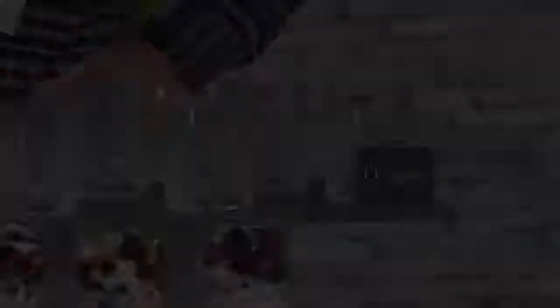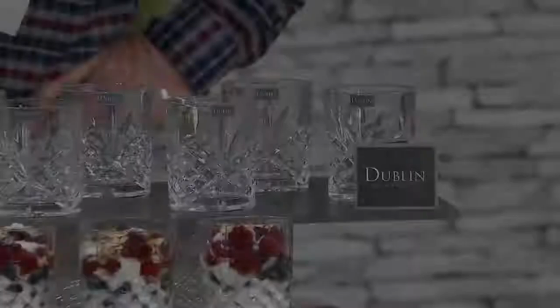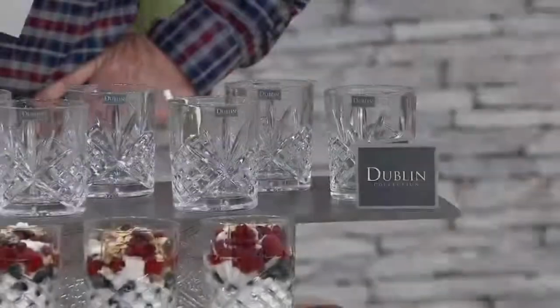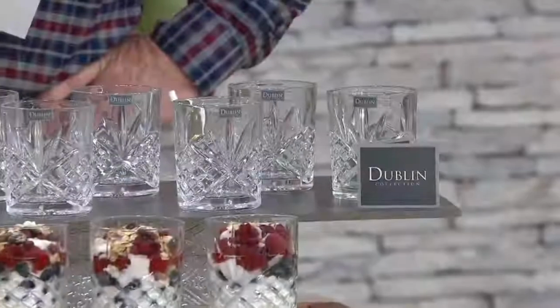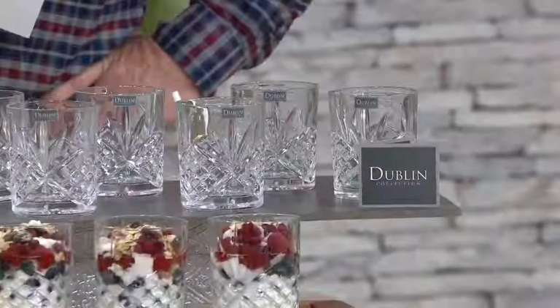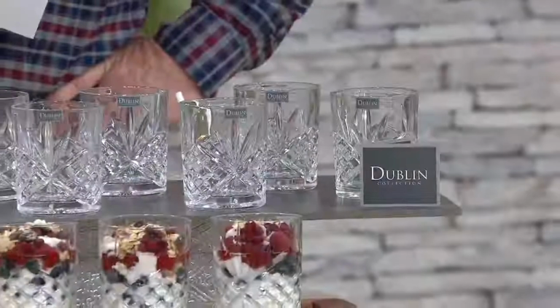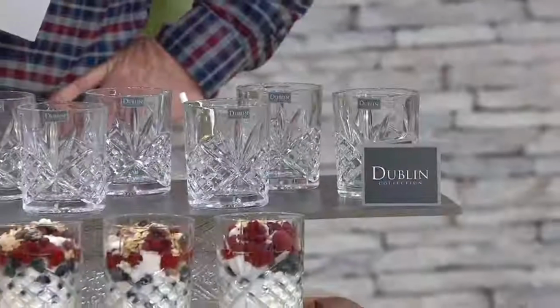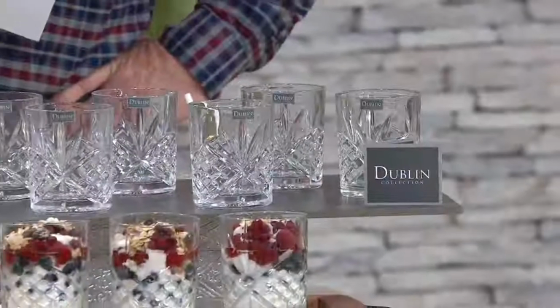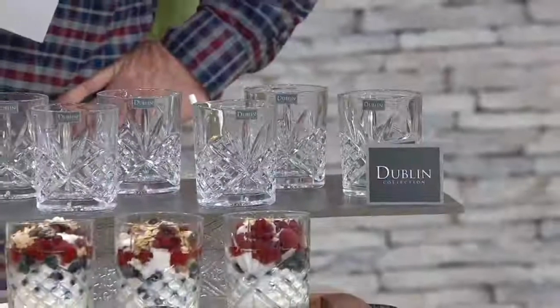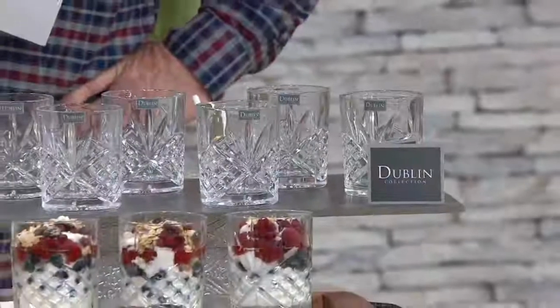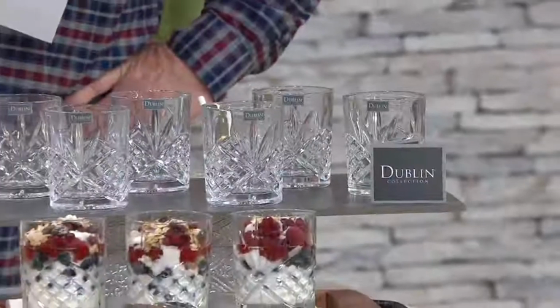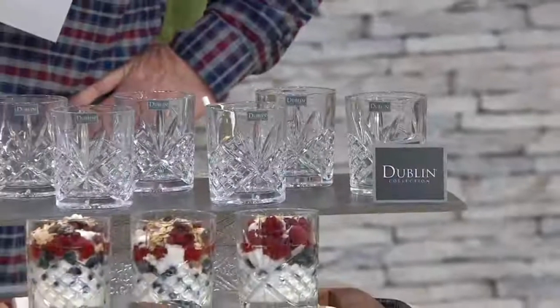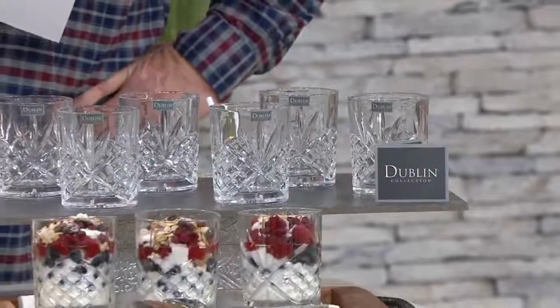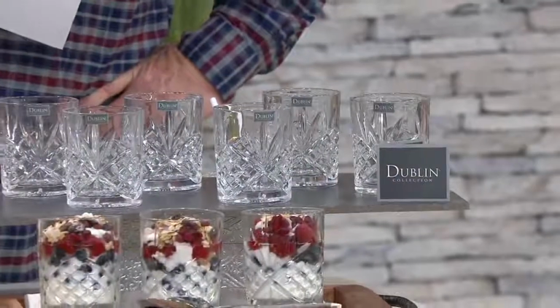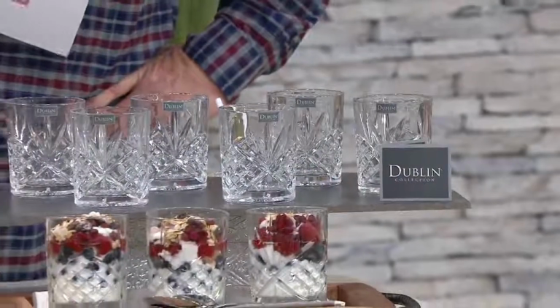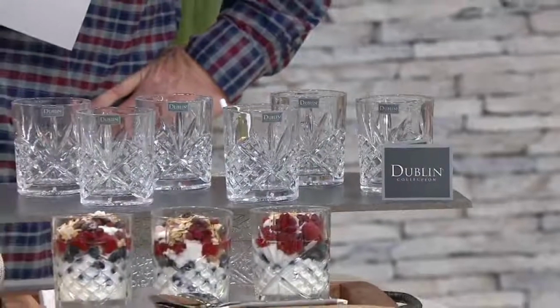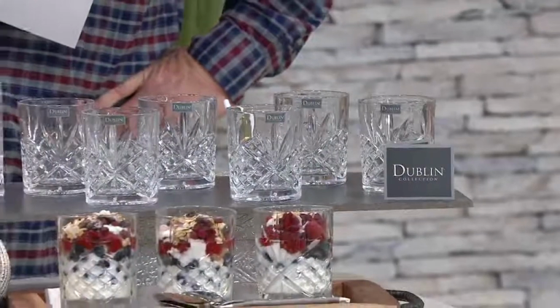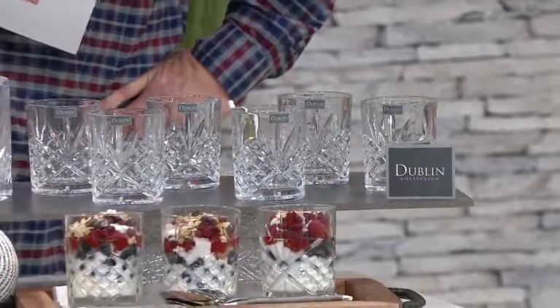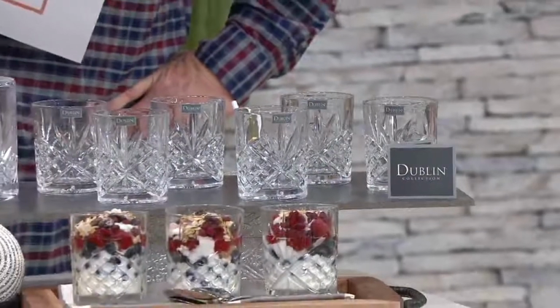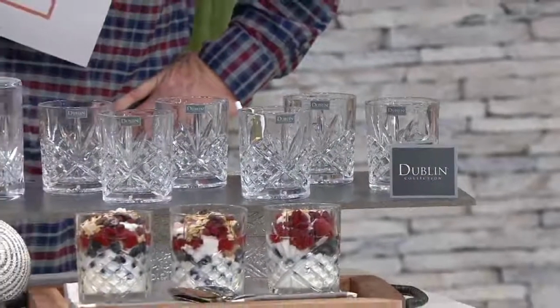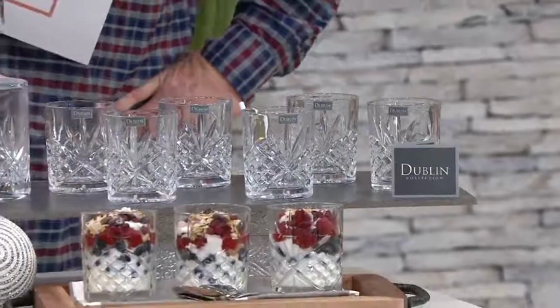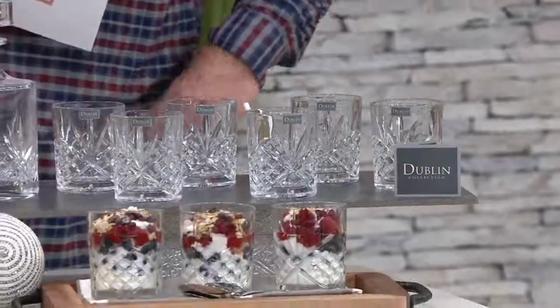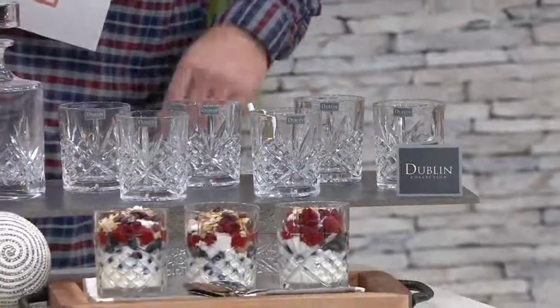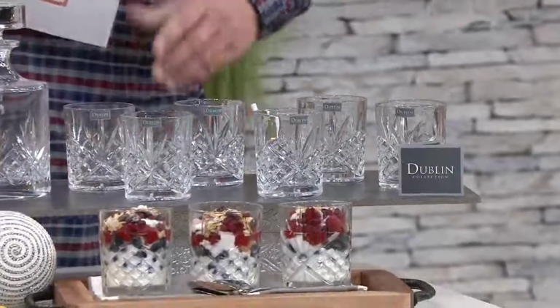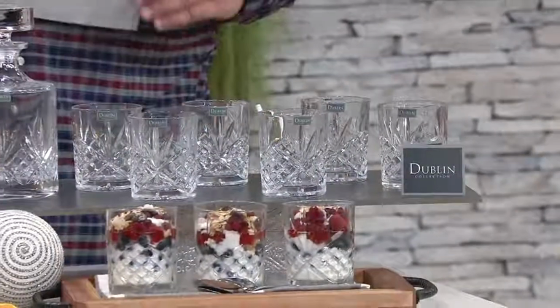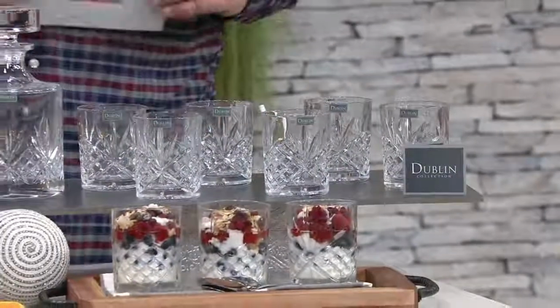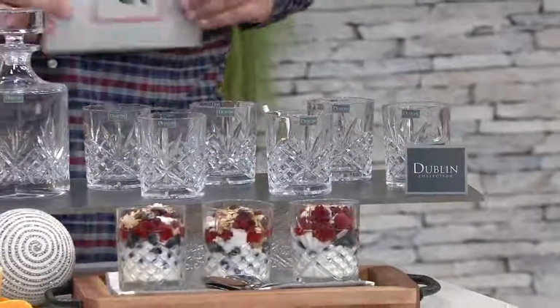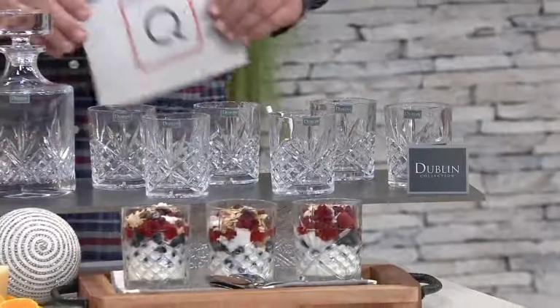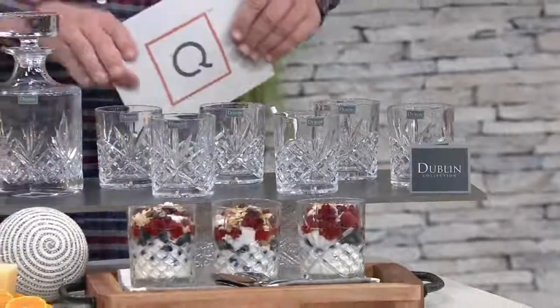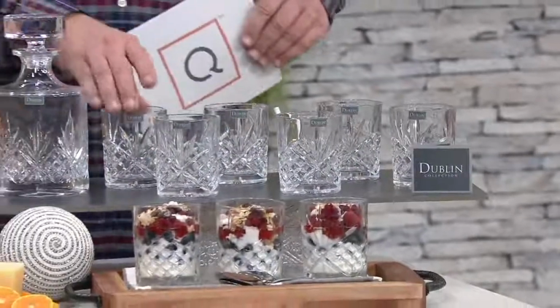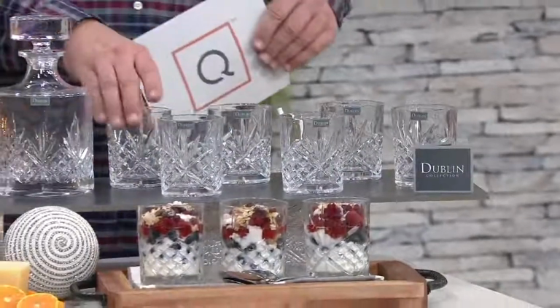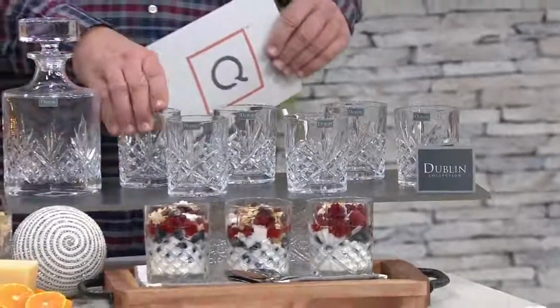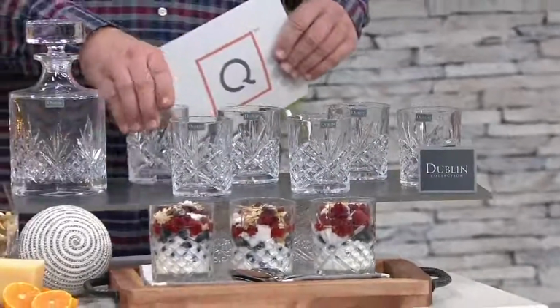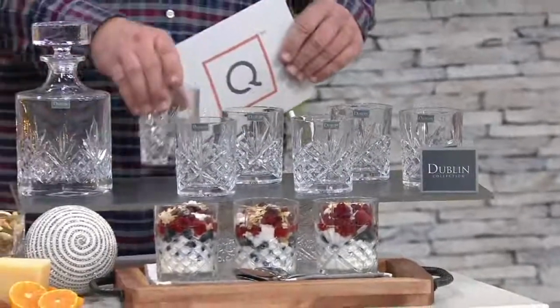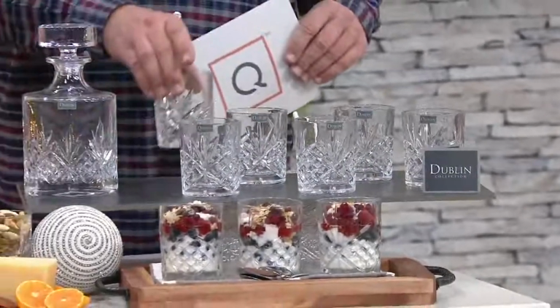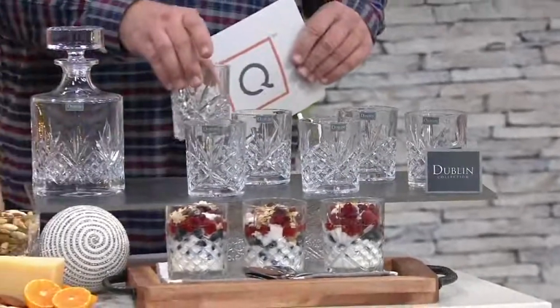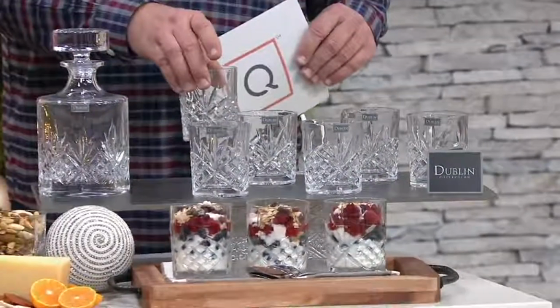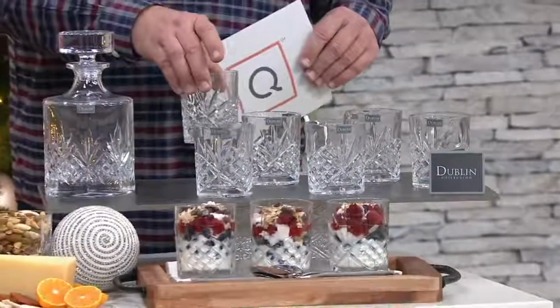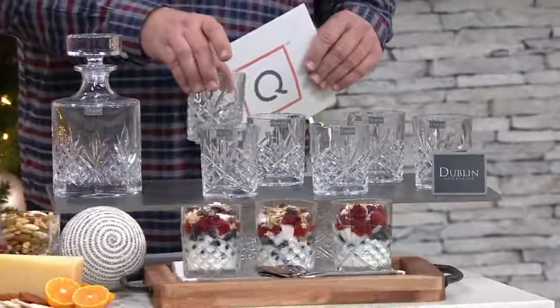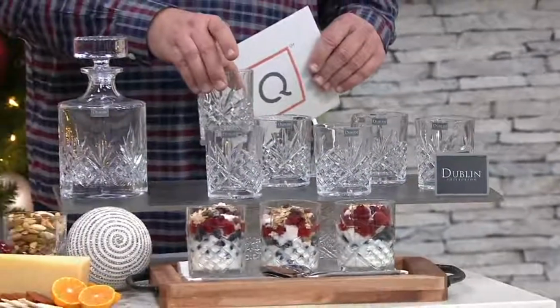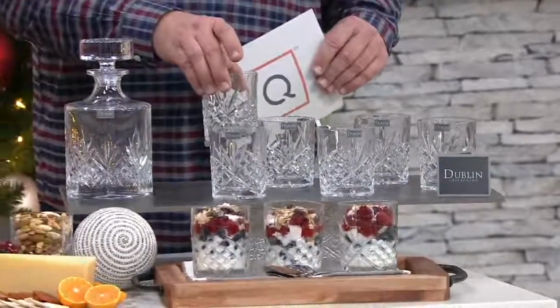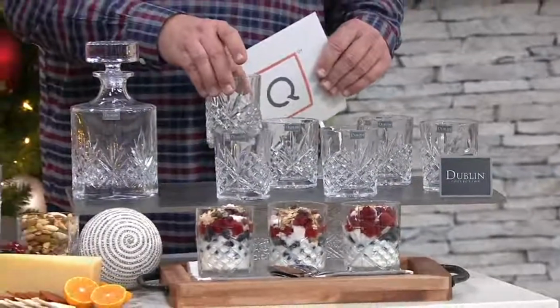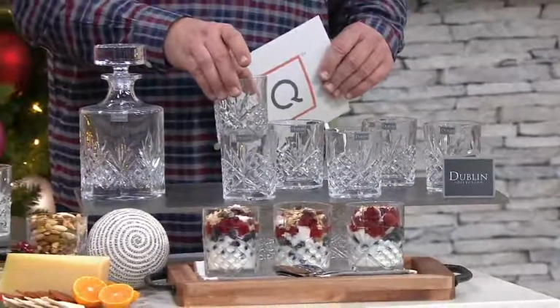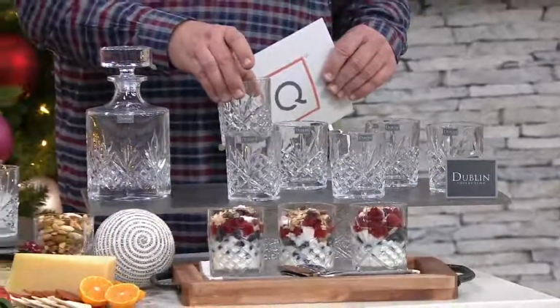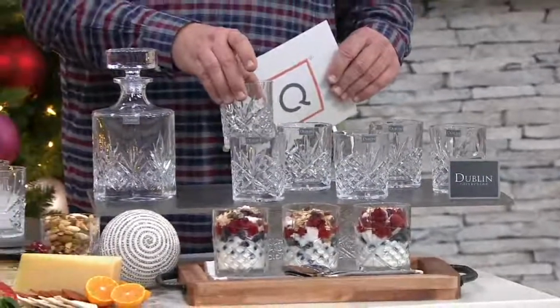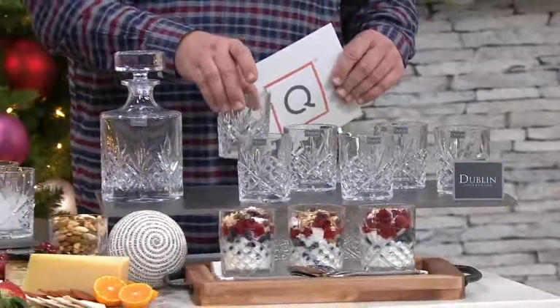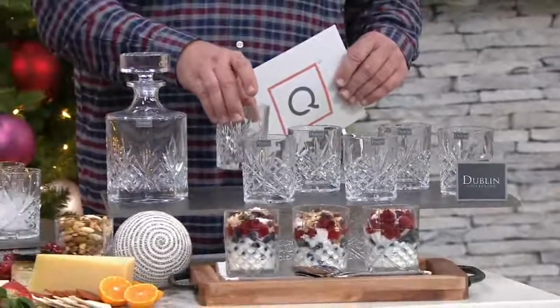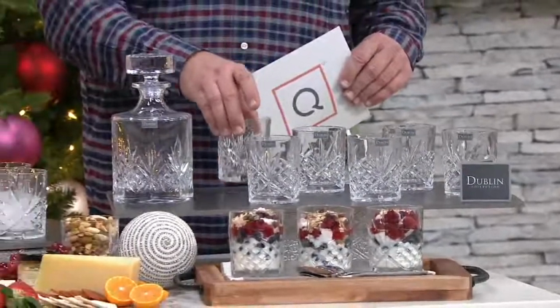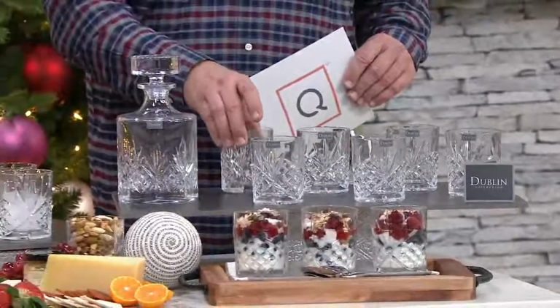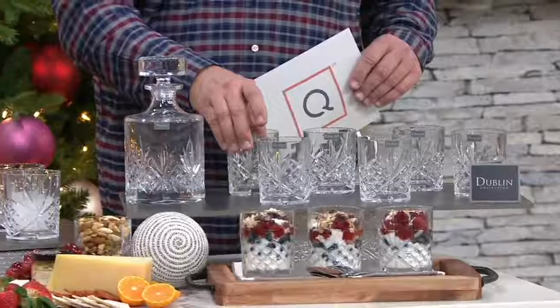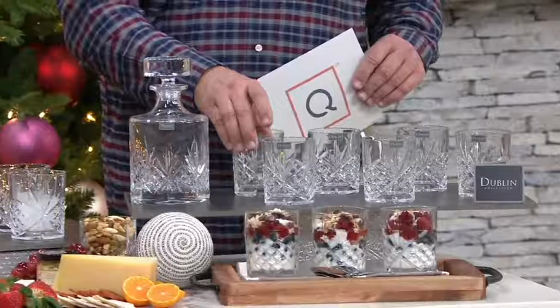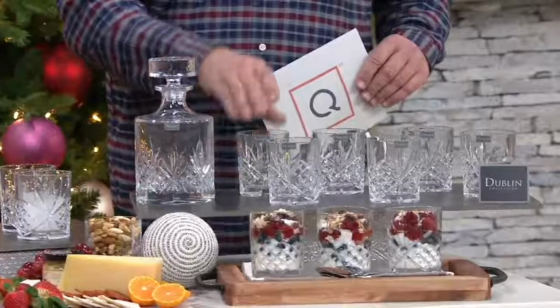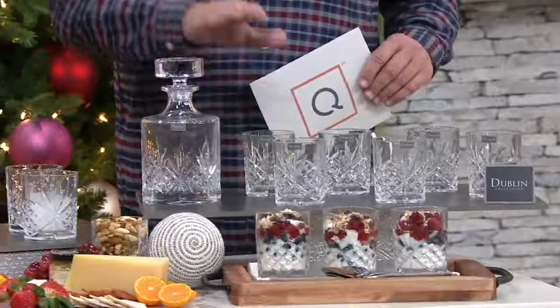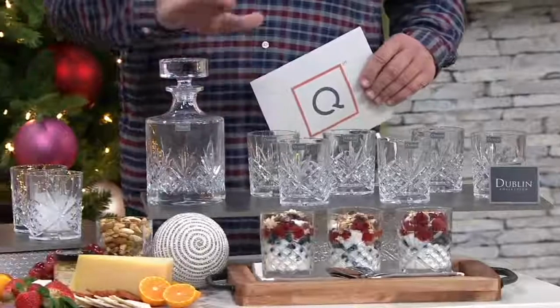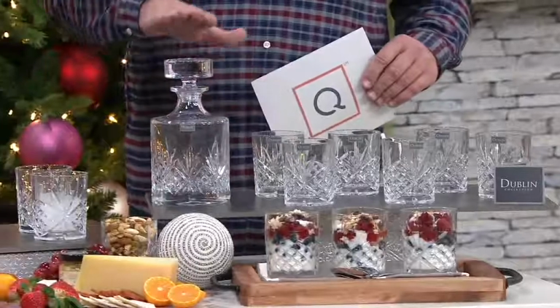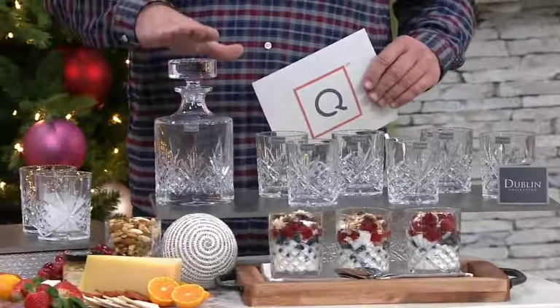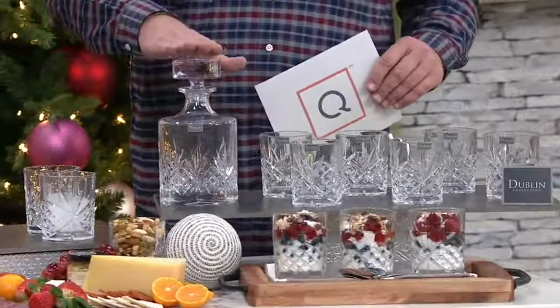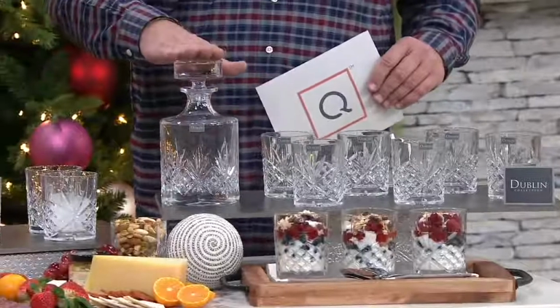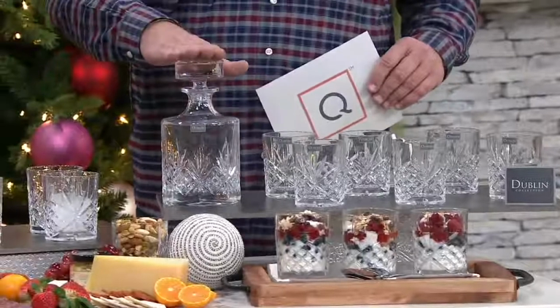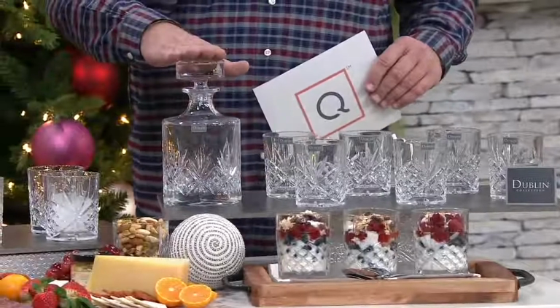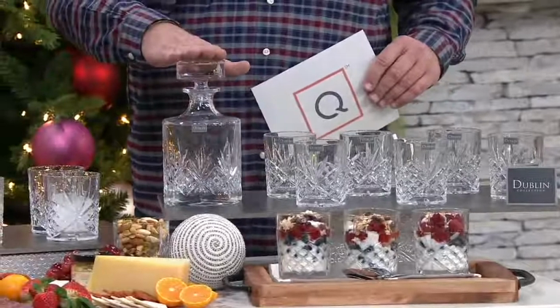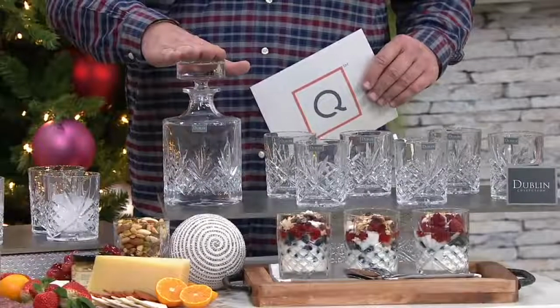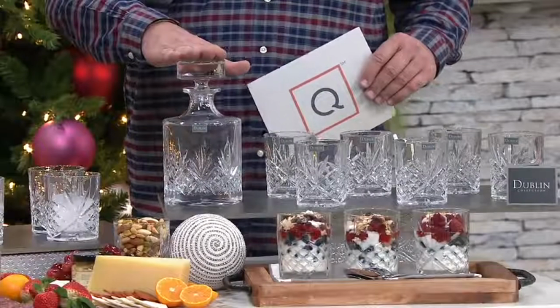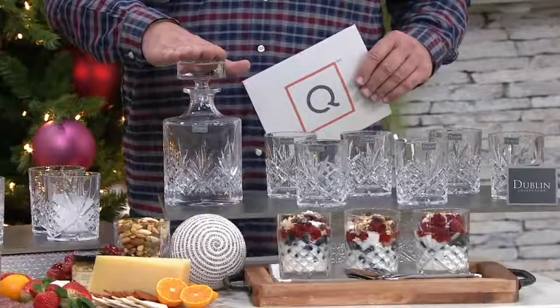7-piece crystal whiskey set. These are beautiful crystal pieces — a lovely decanter.